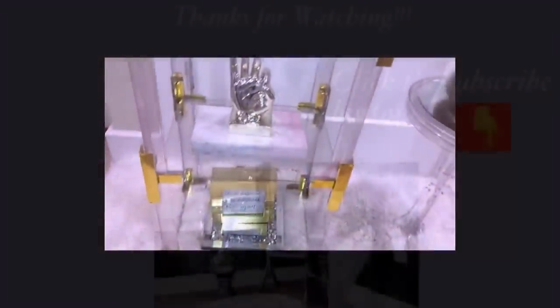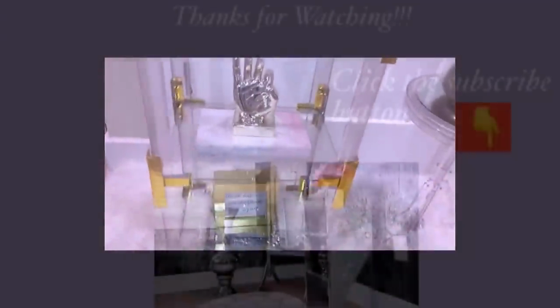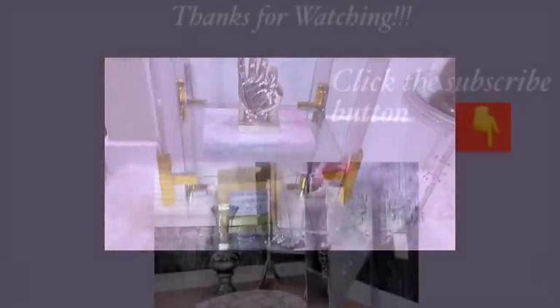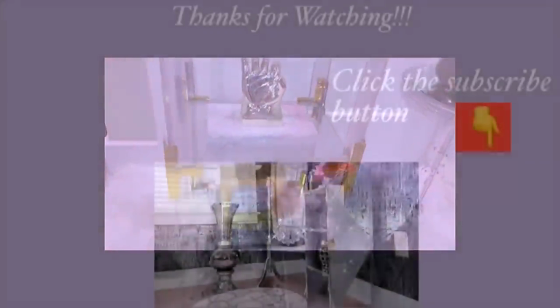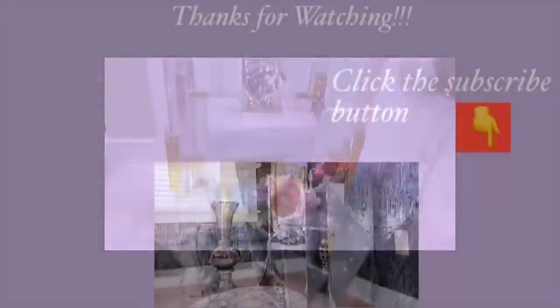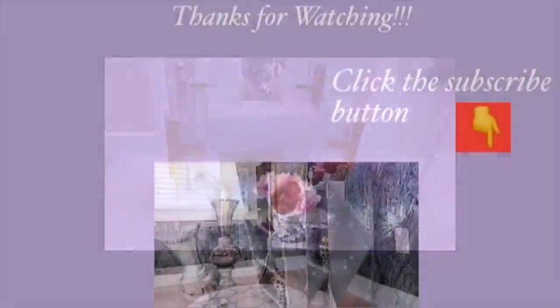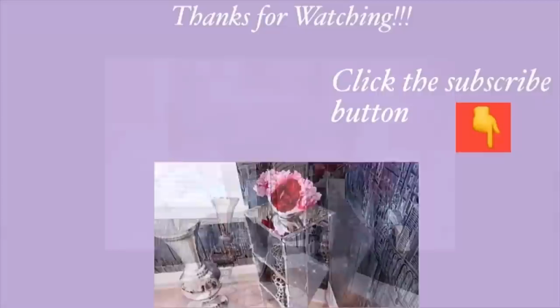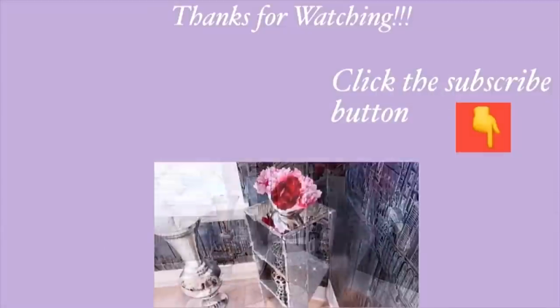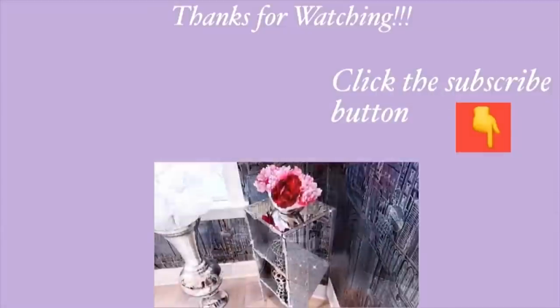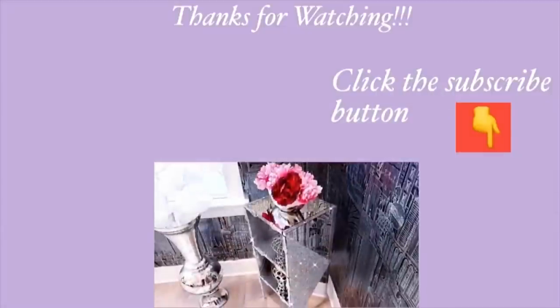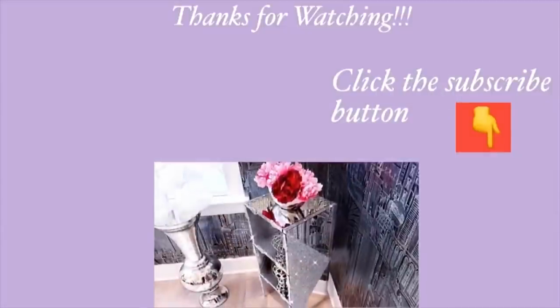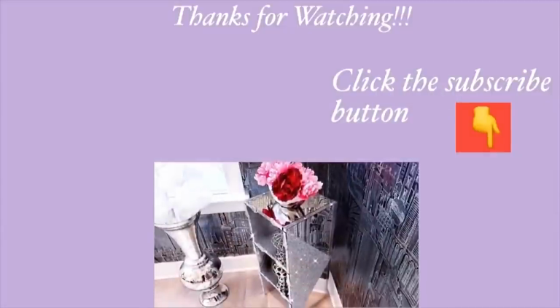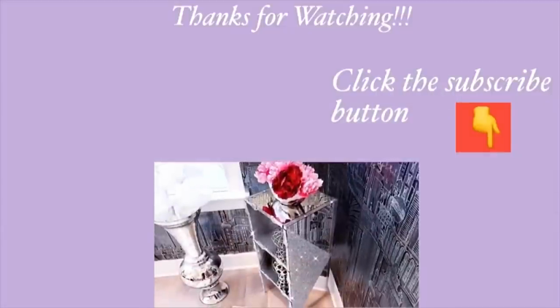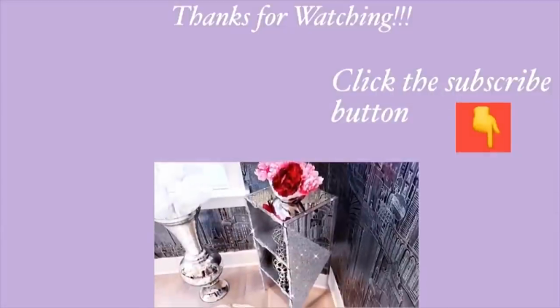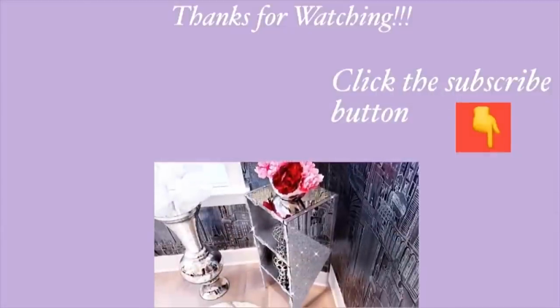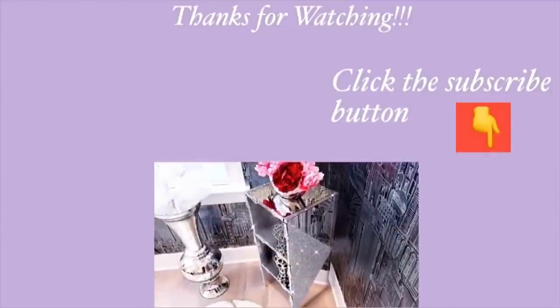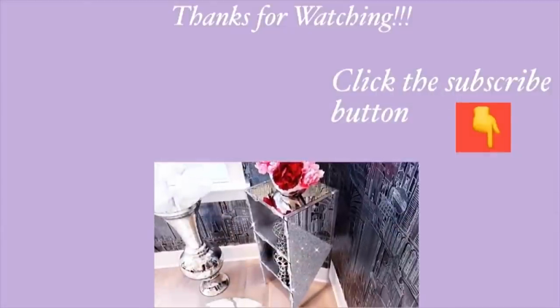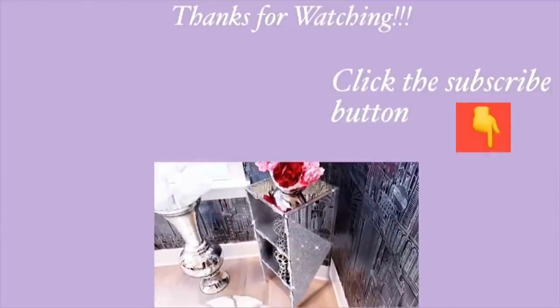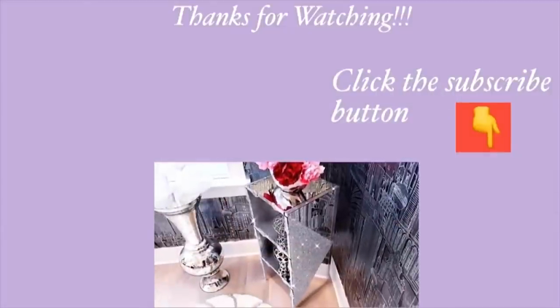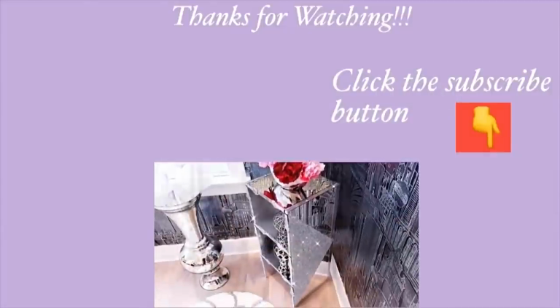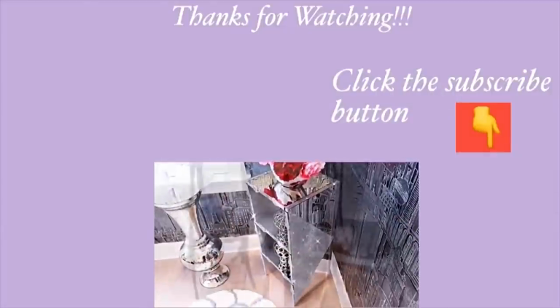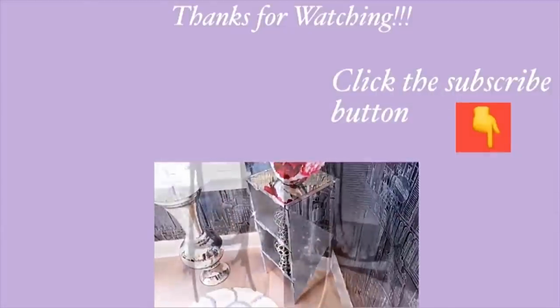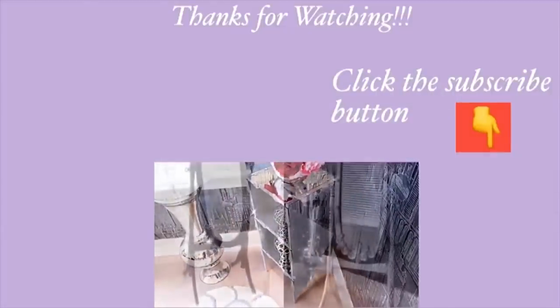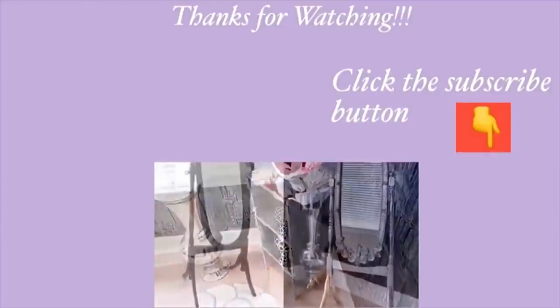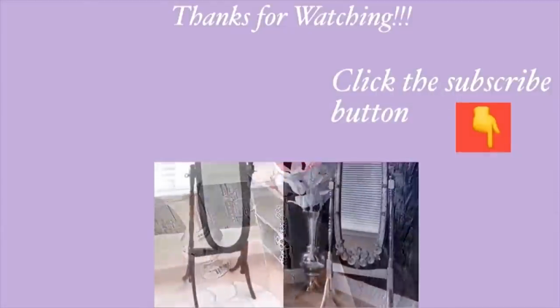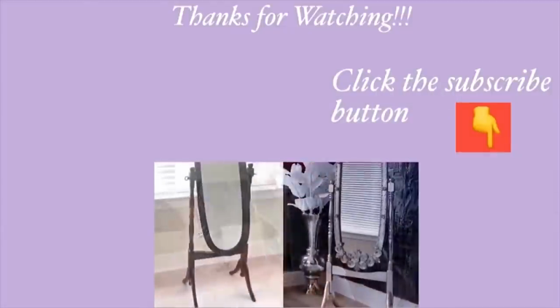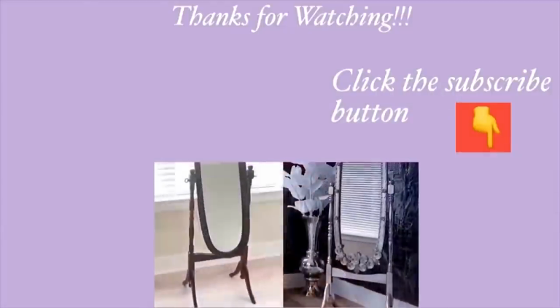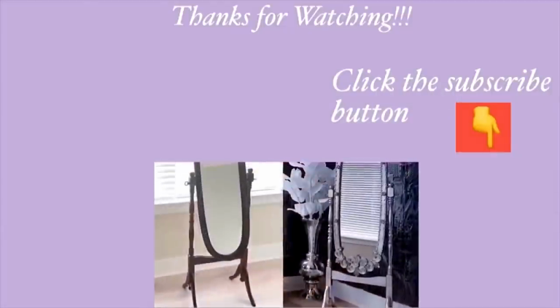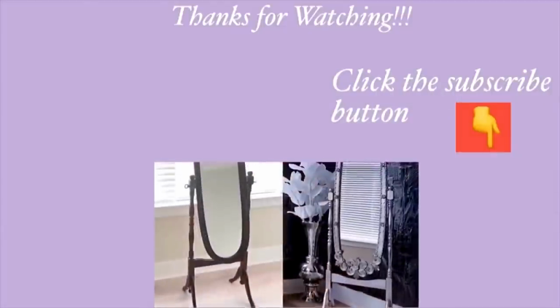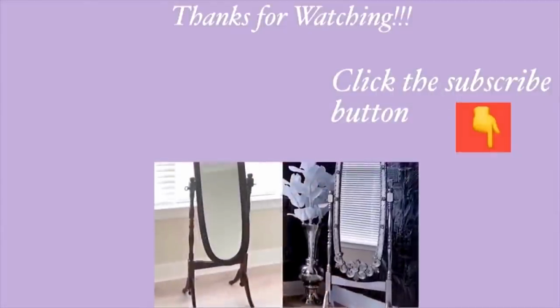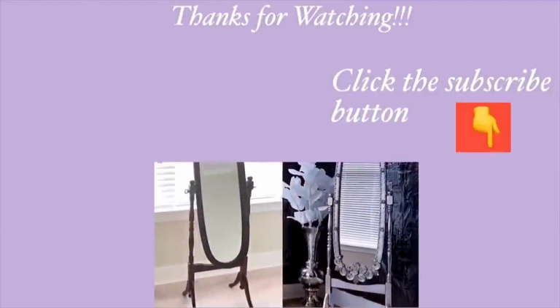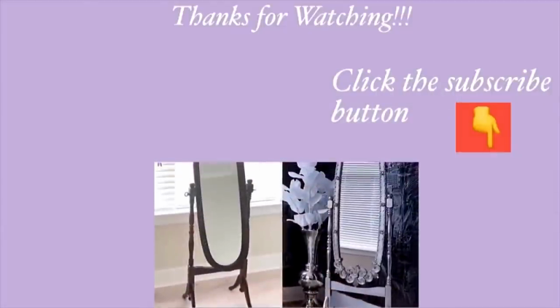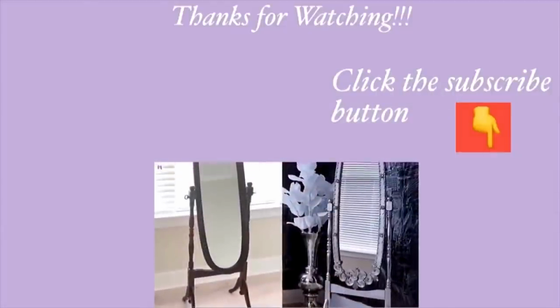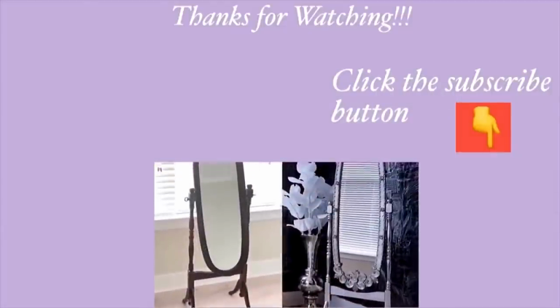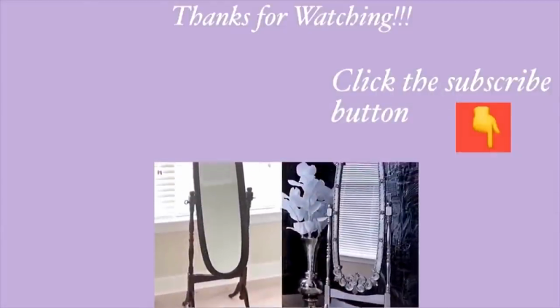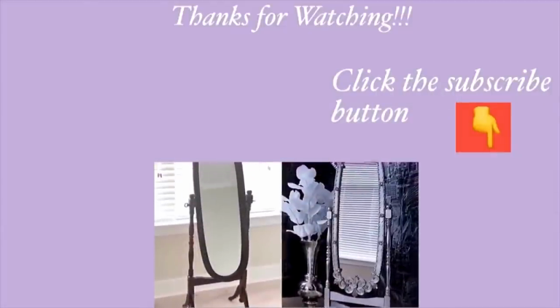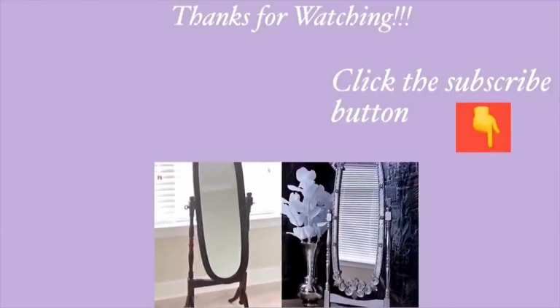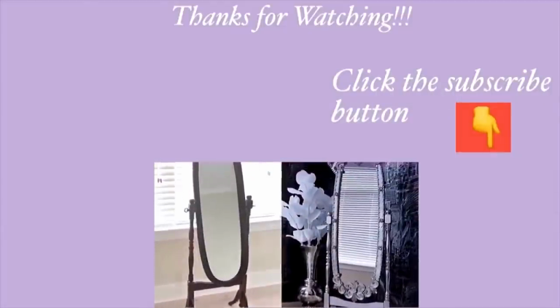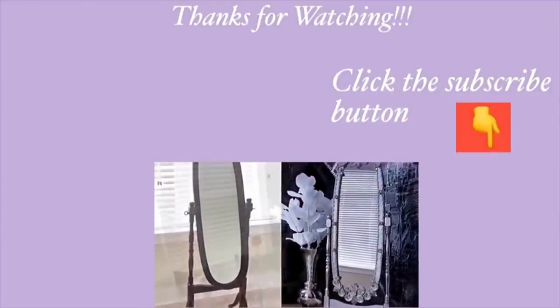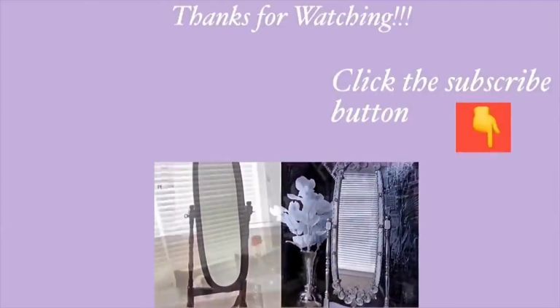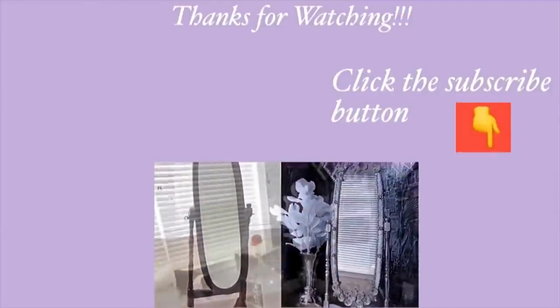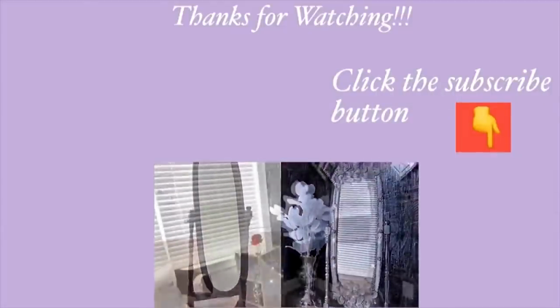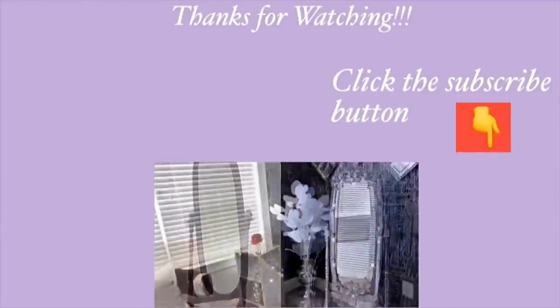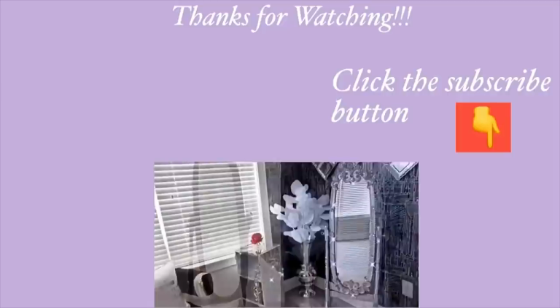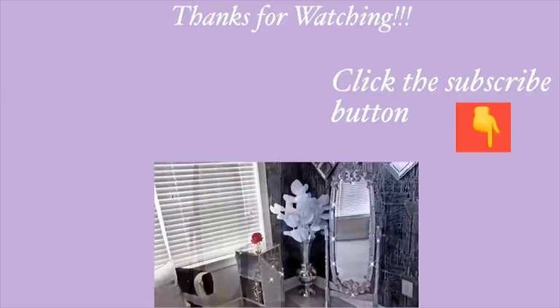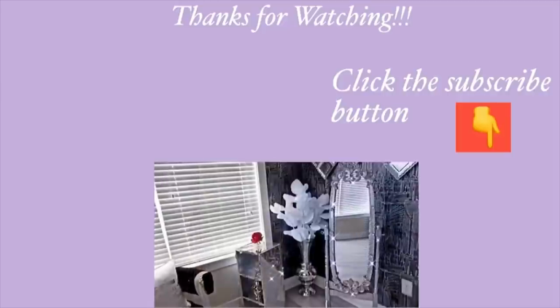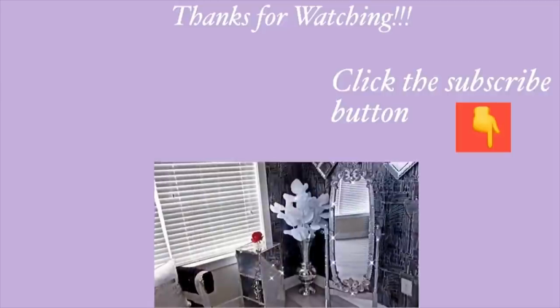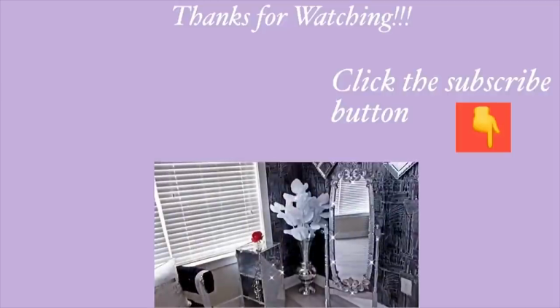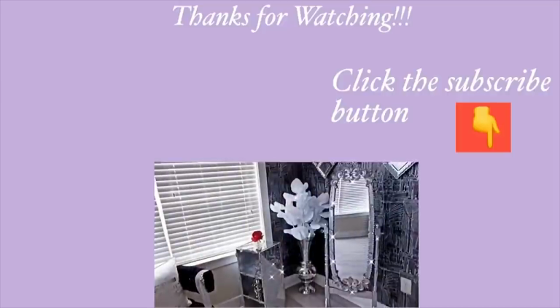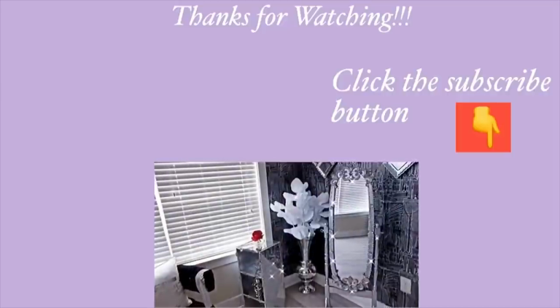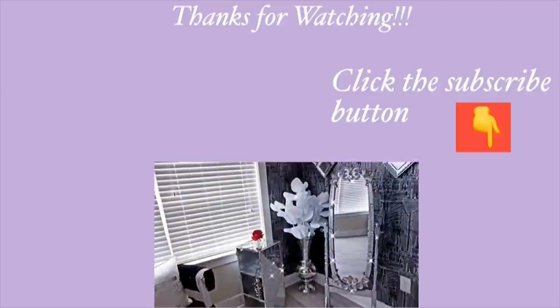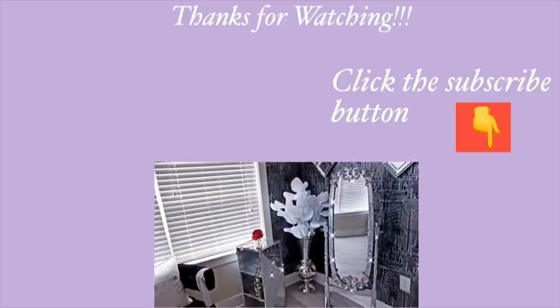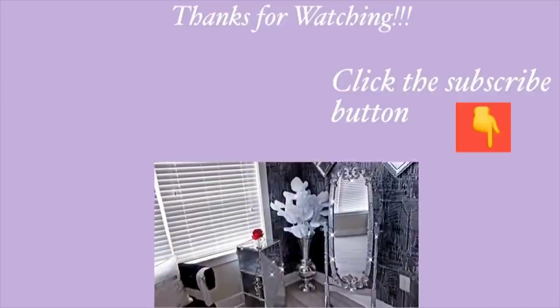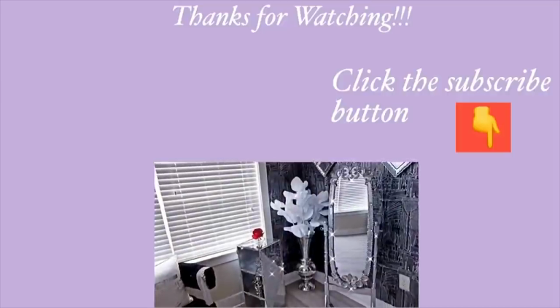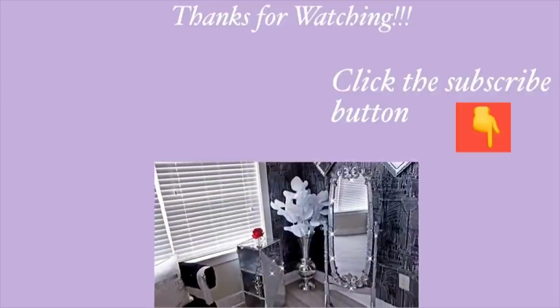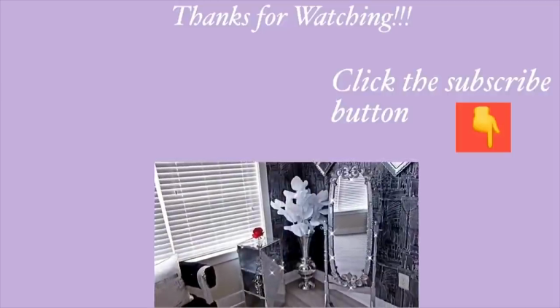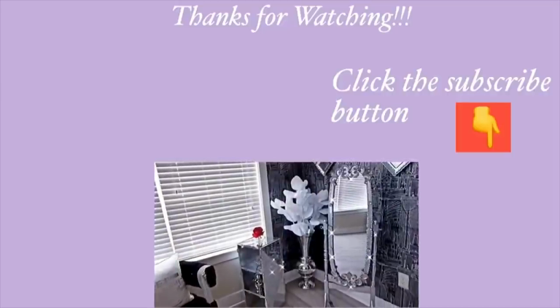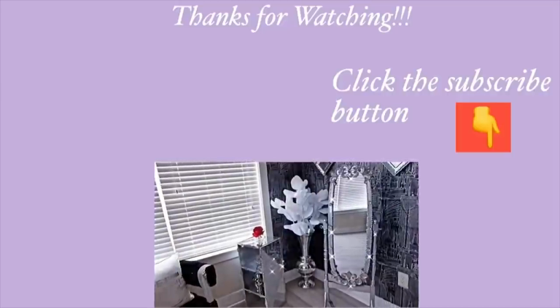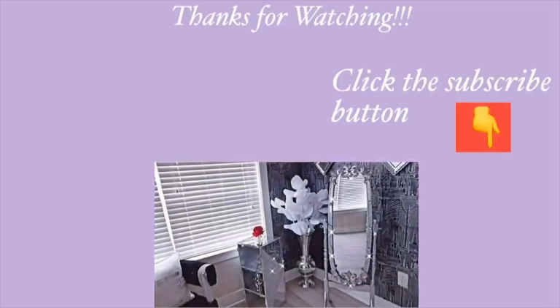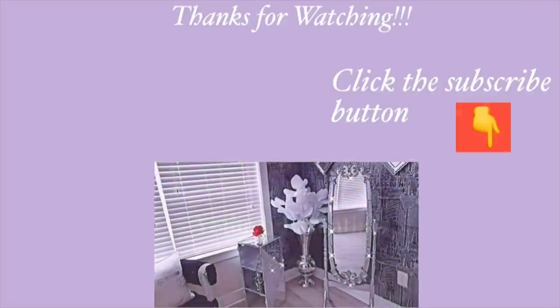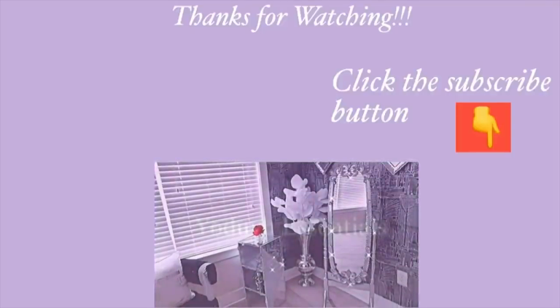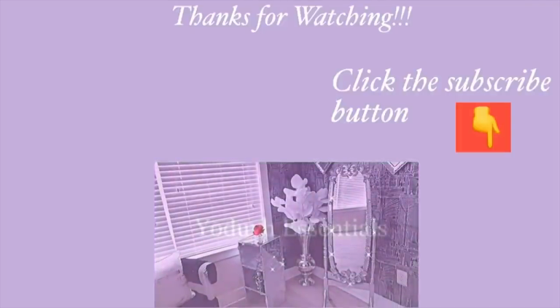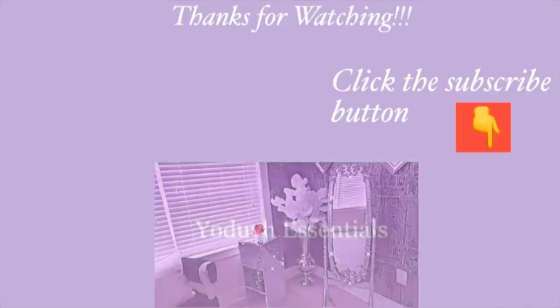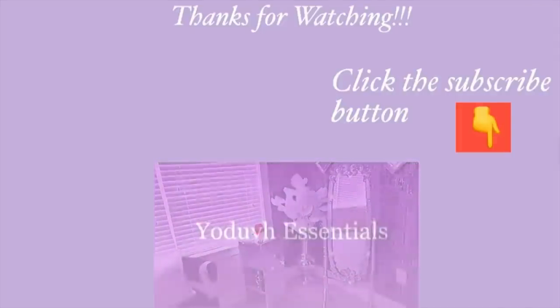Thank you so much for watching! I have other home decor DIY videos that are linked in the description box below — check them out, and don't forget to click on the subscribe button.